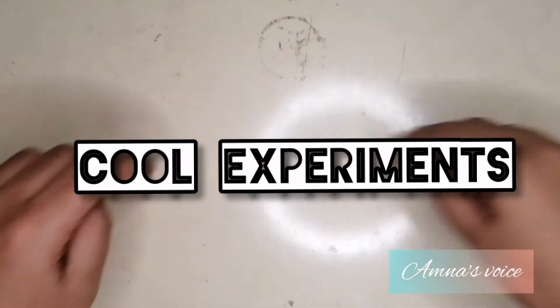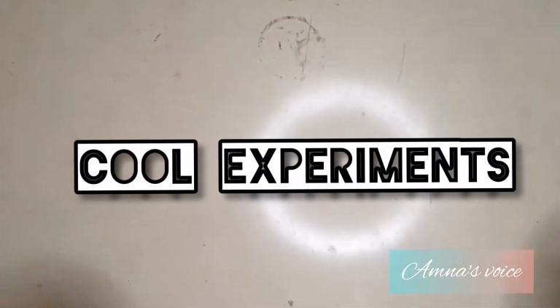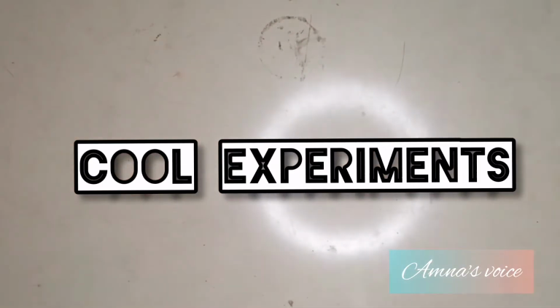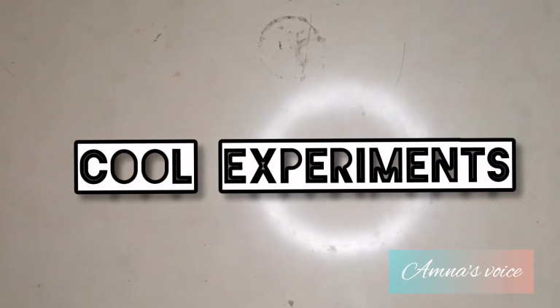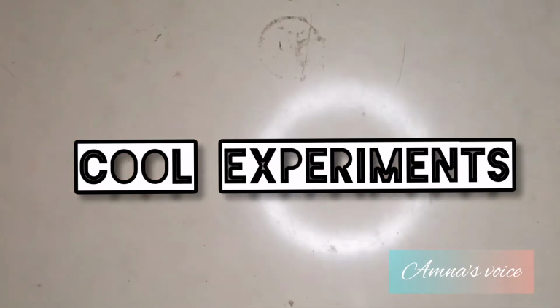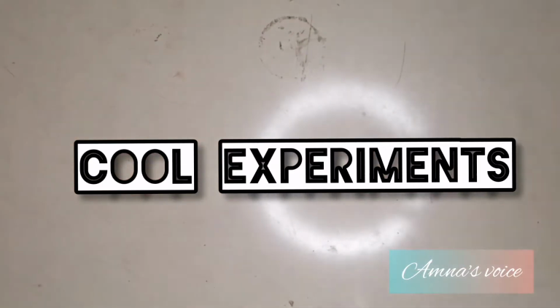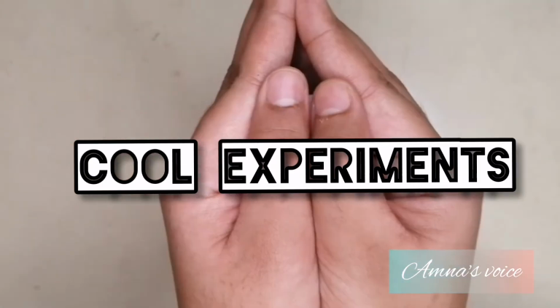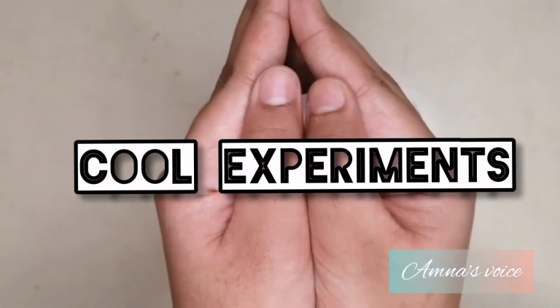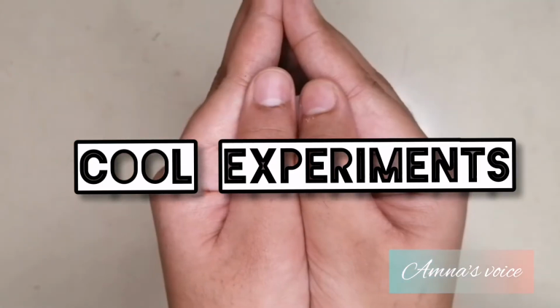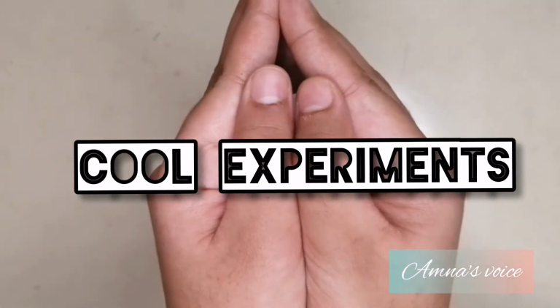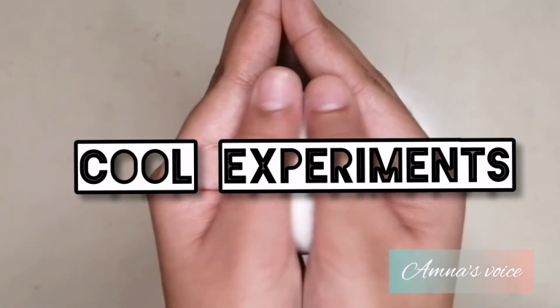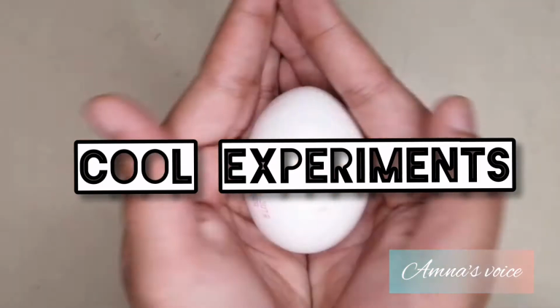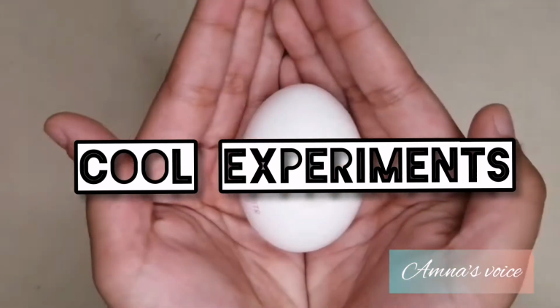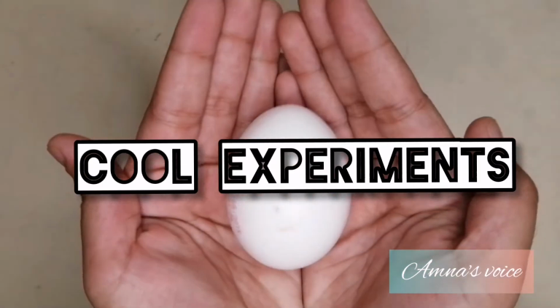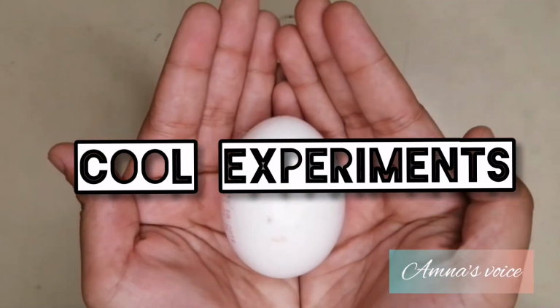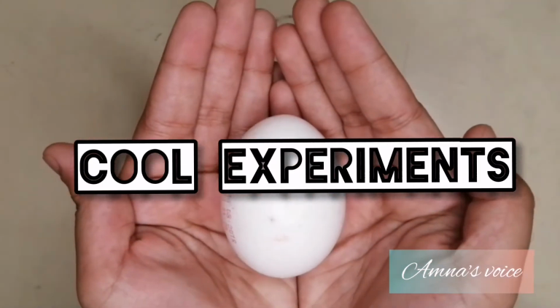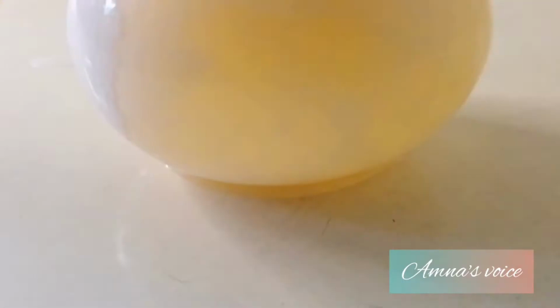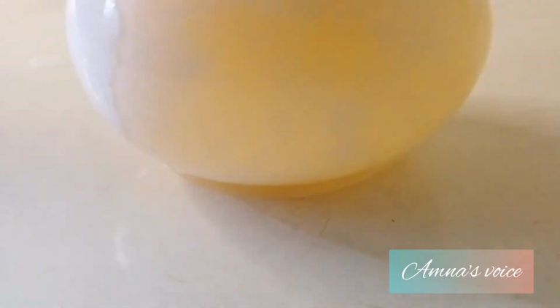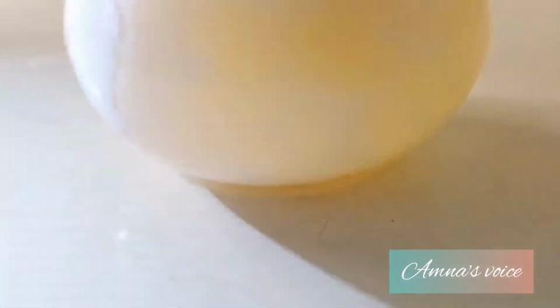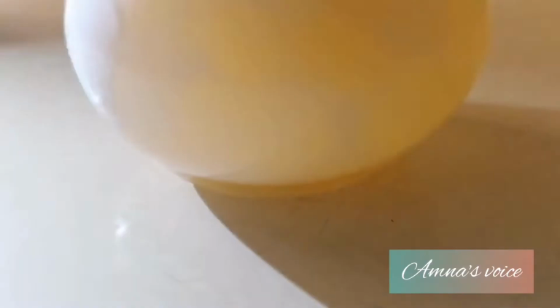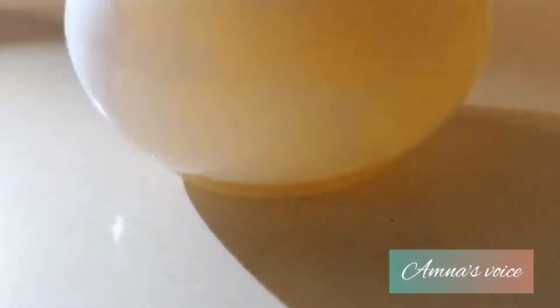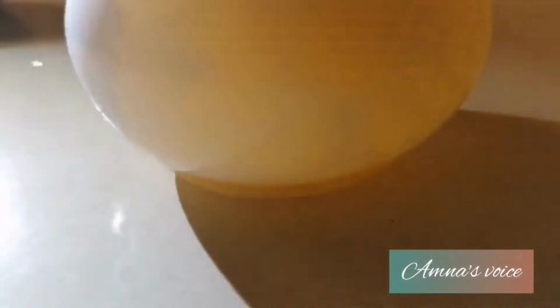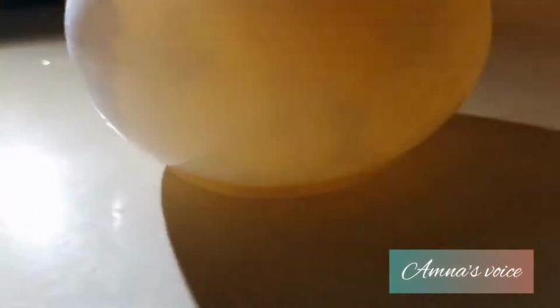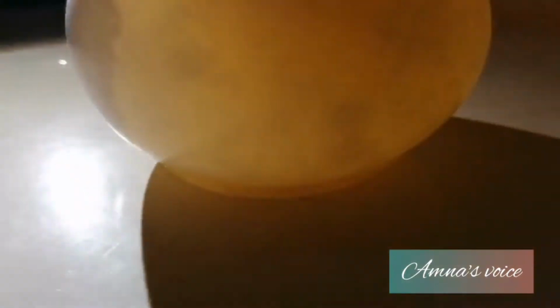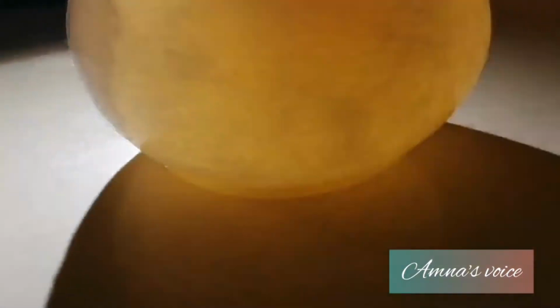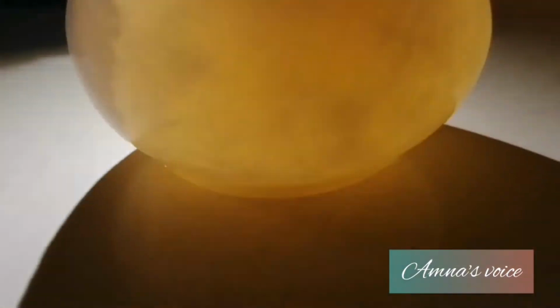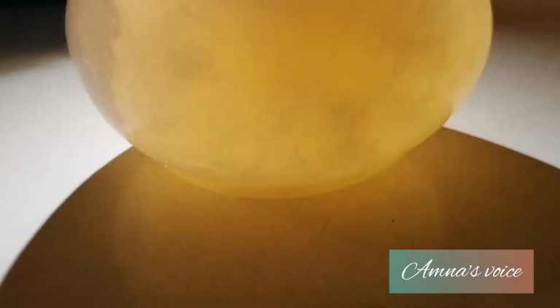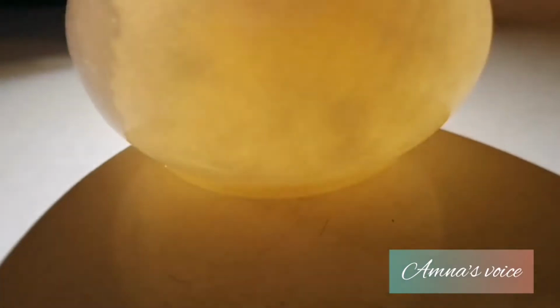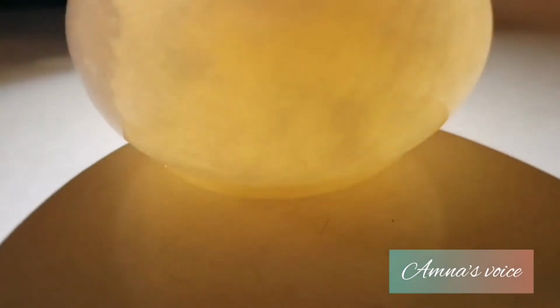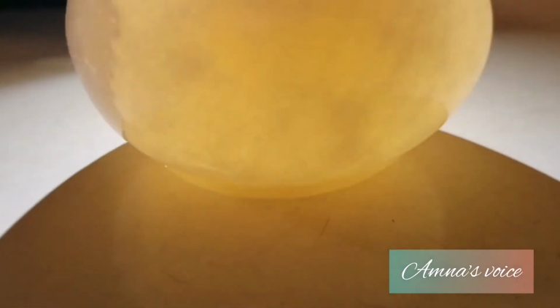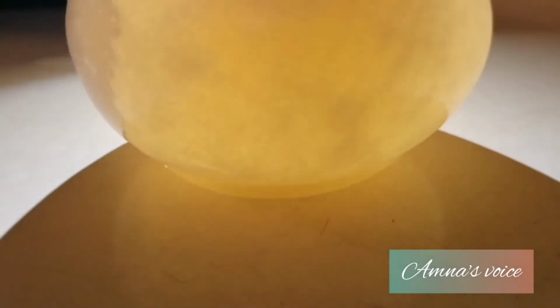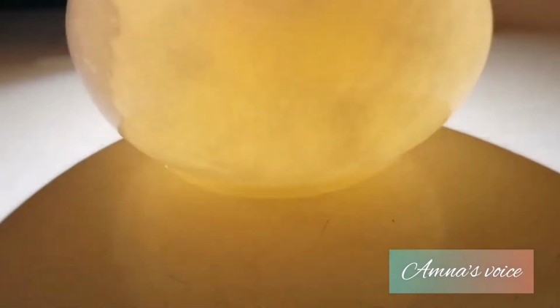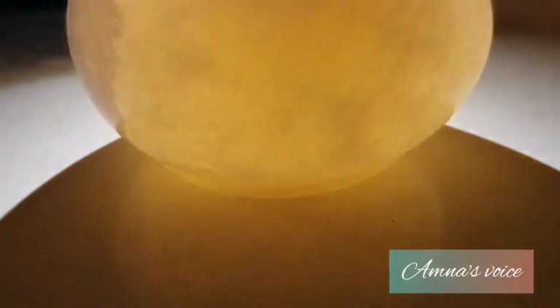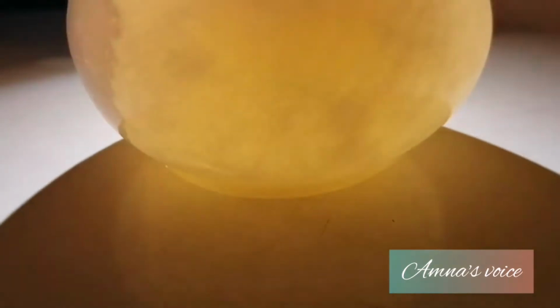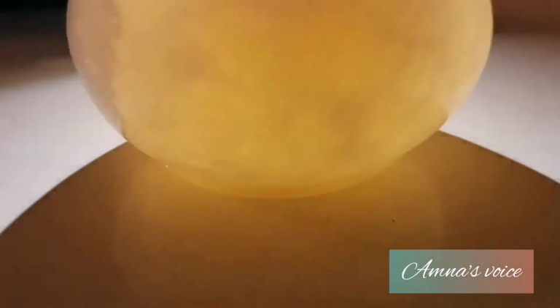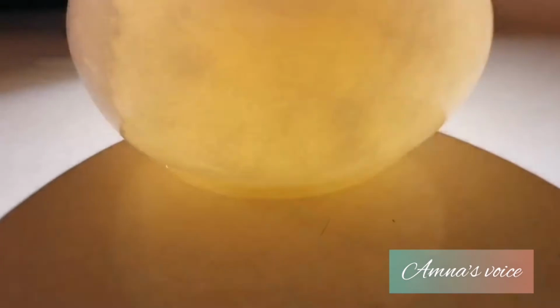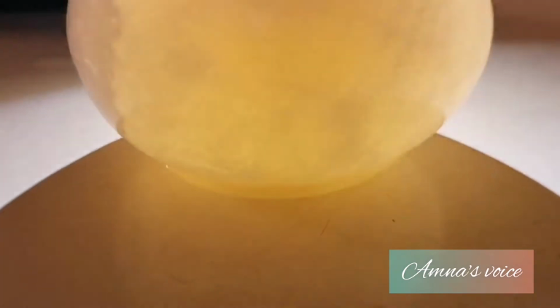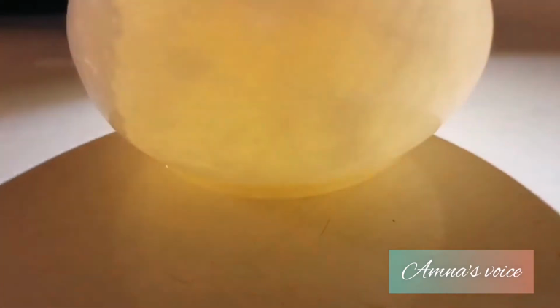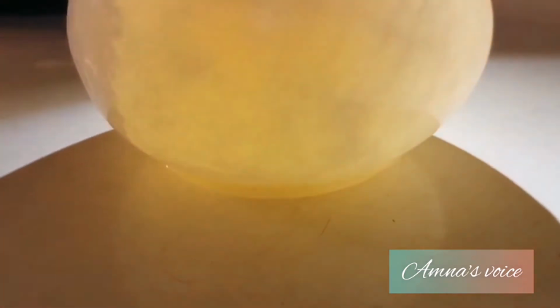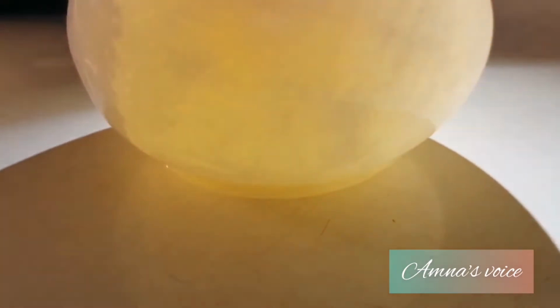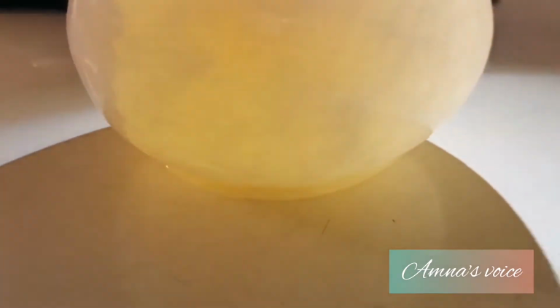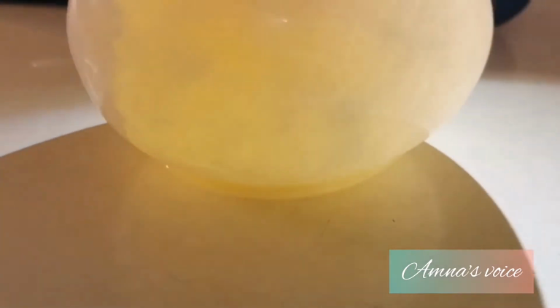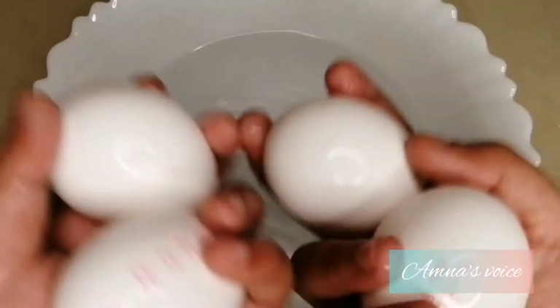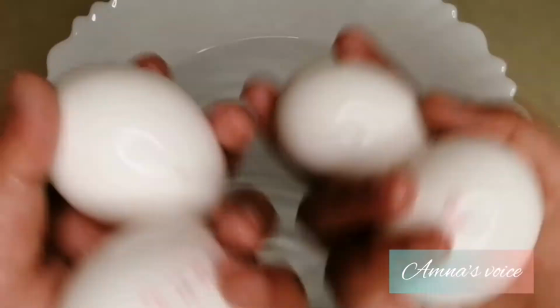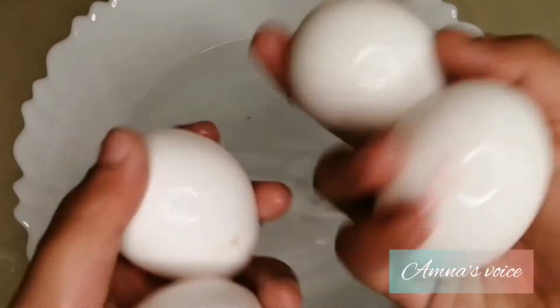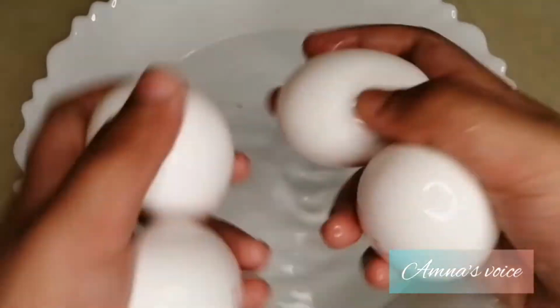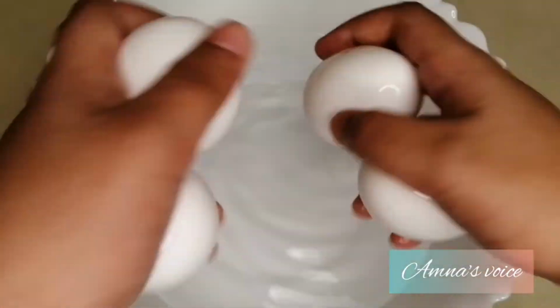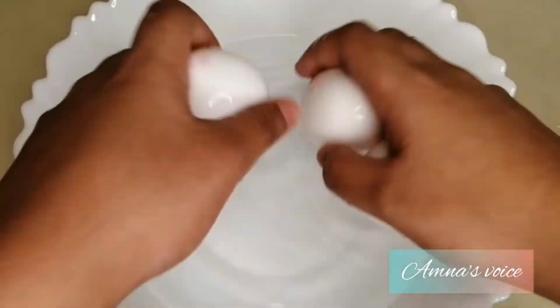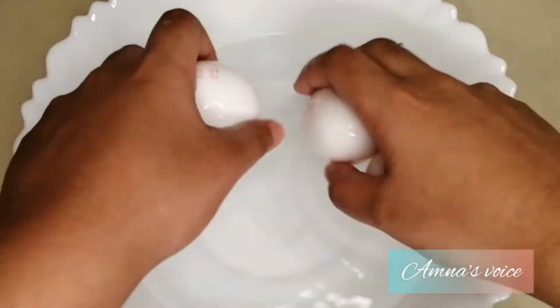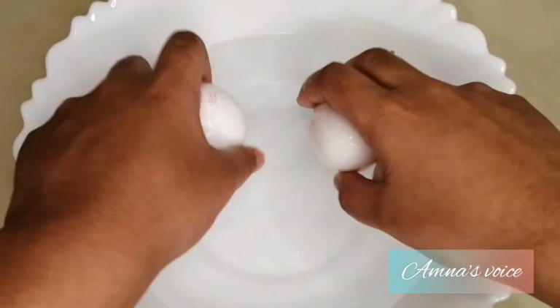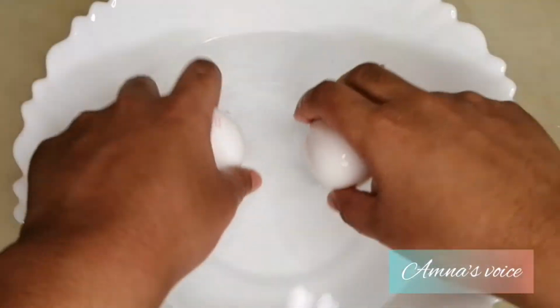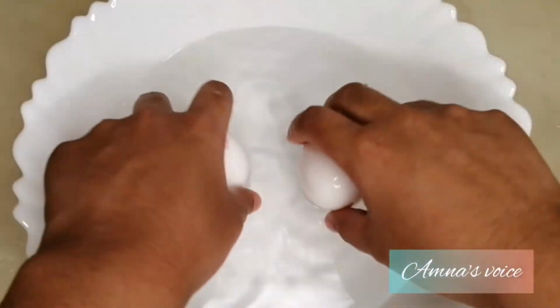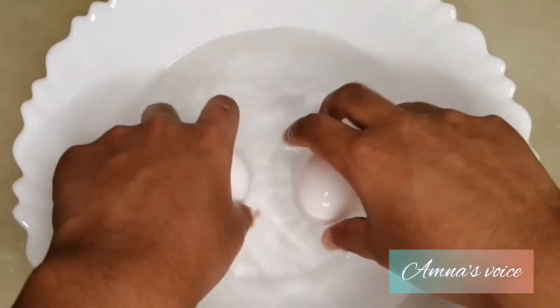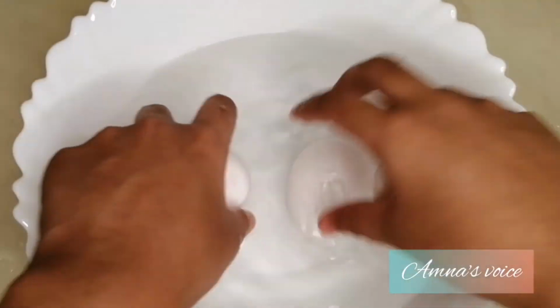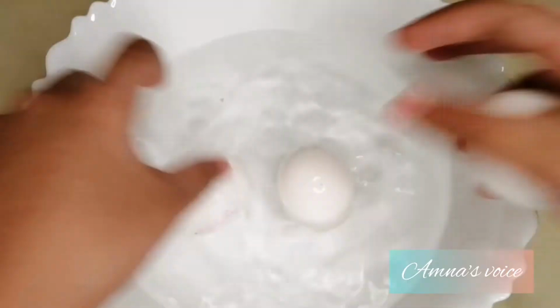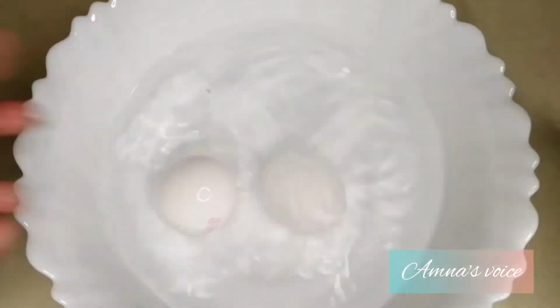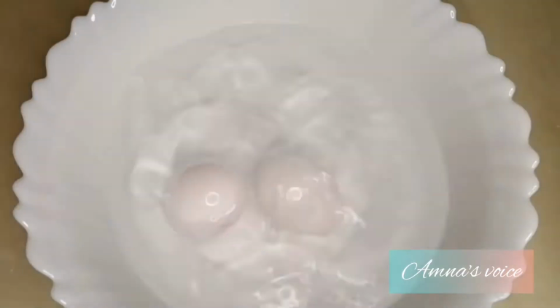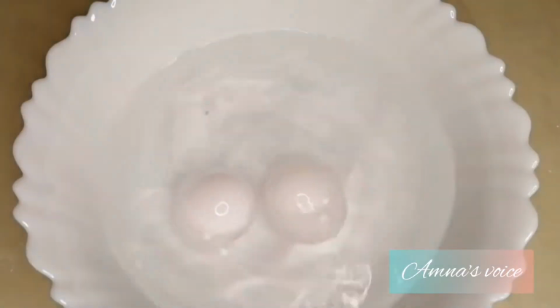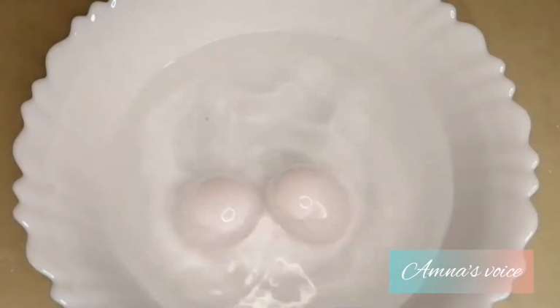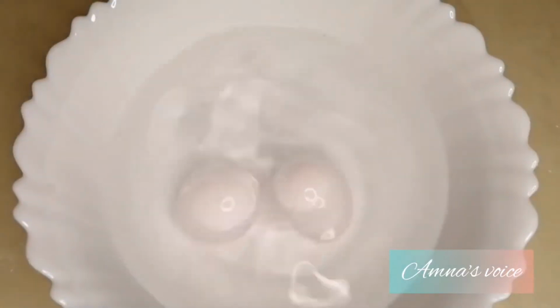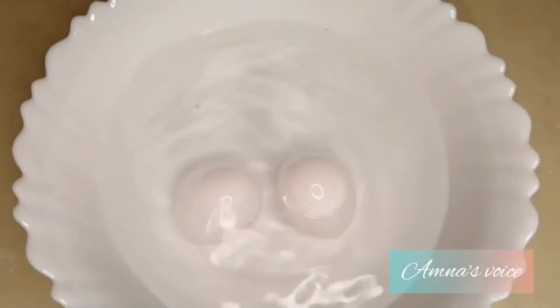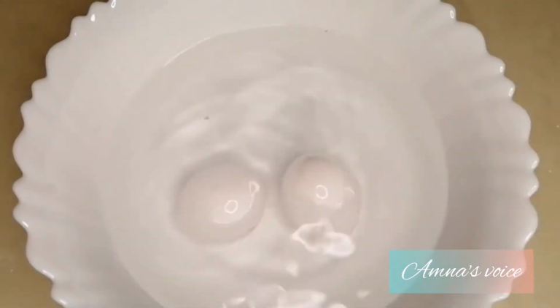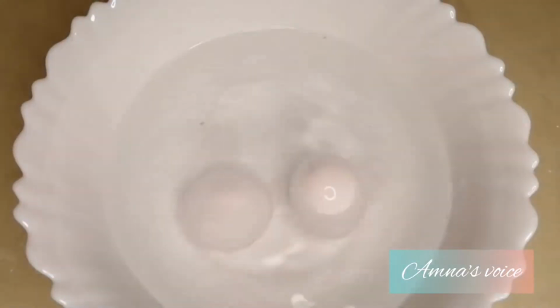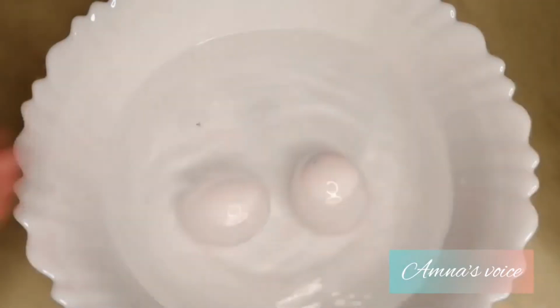Hi guys, welcome to my channel. Today I'm gonna be testing out two amazing experiments with eggs, so what are you waiting for? Let's get started.